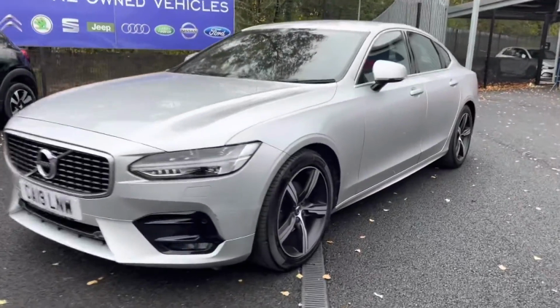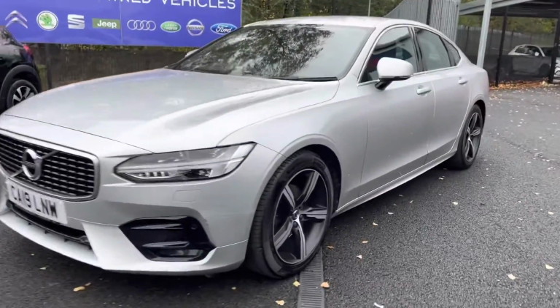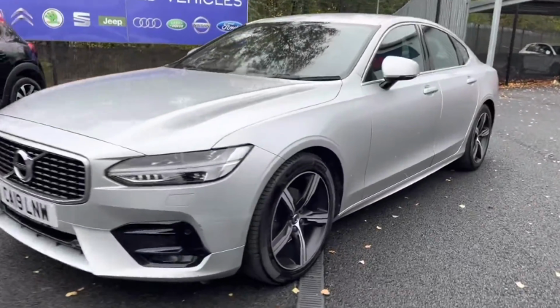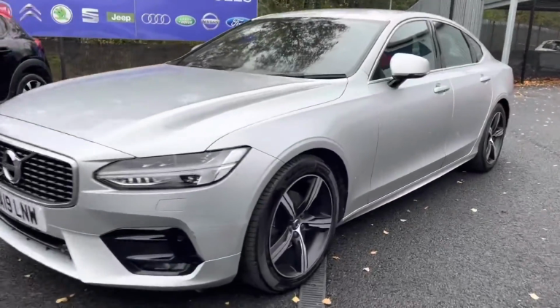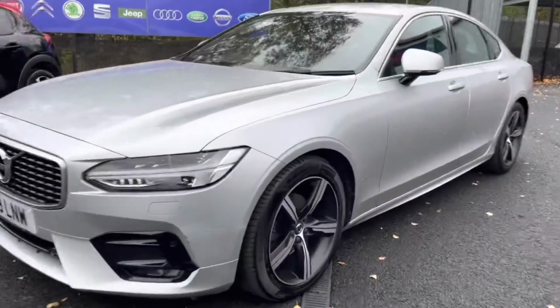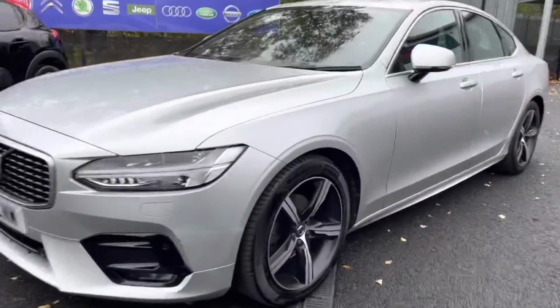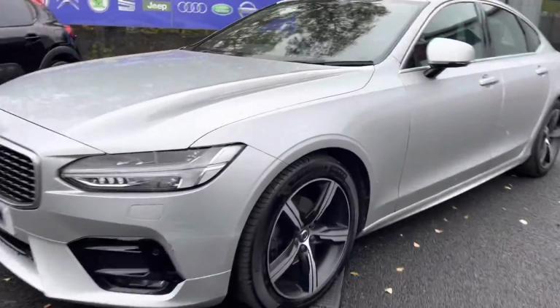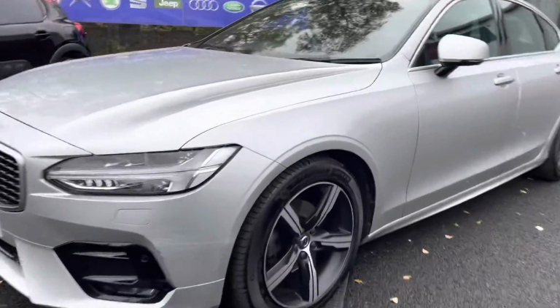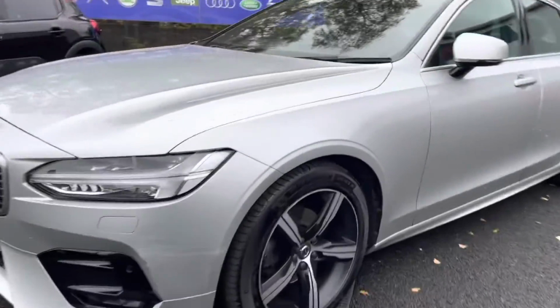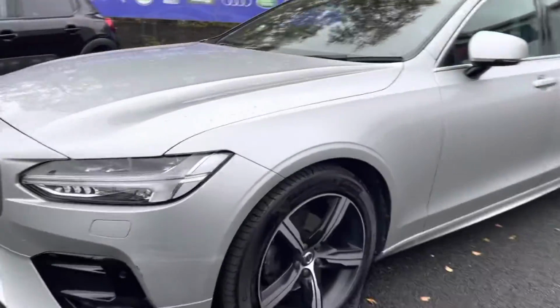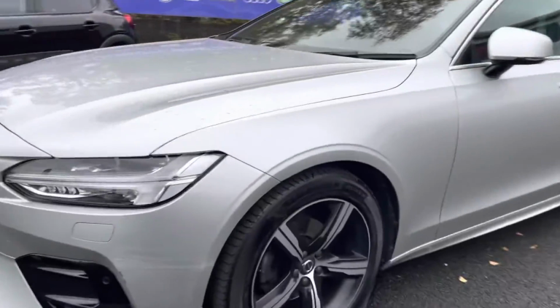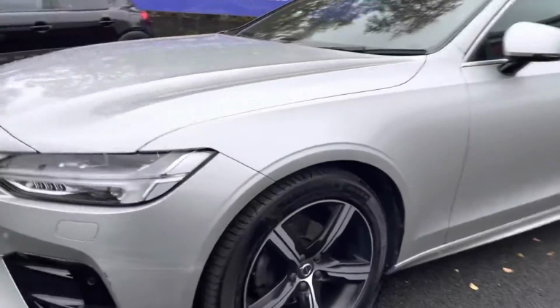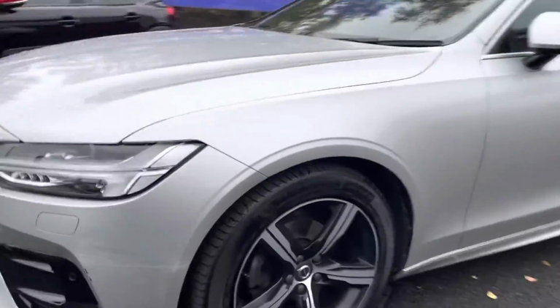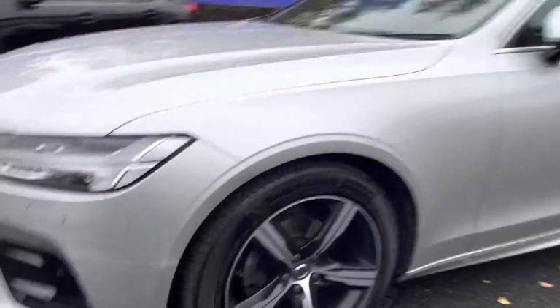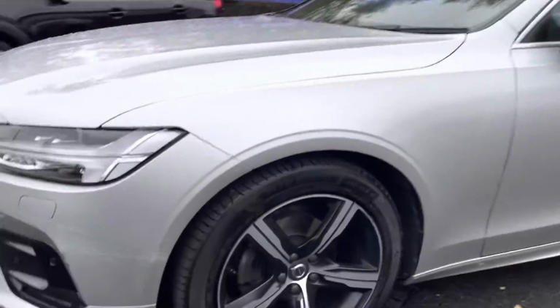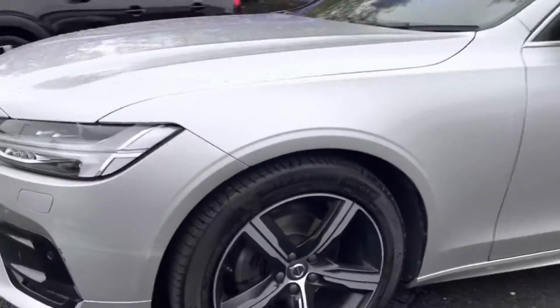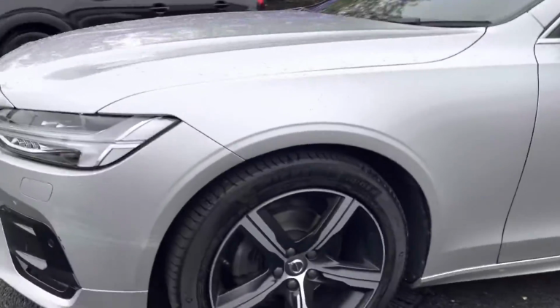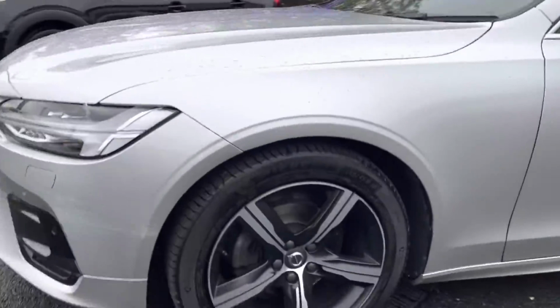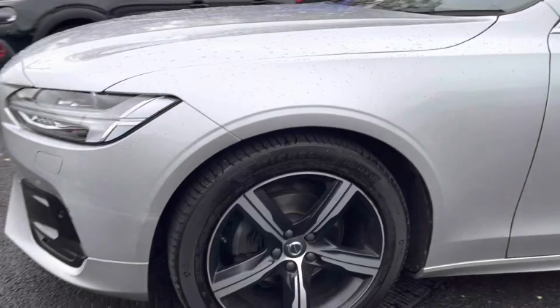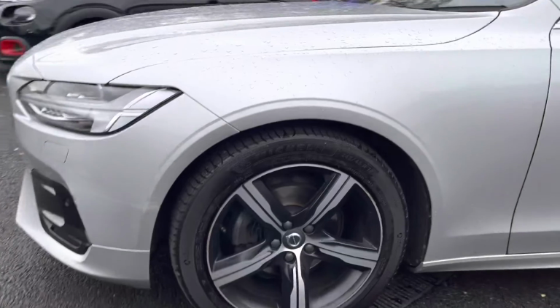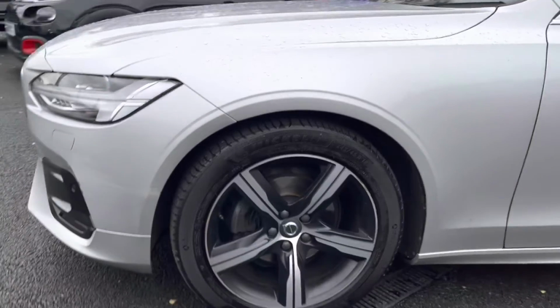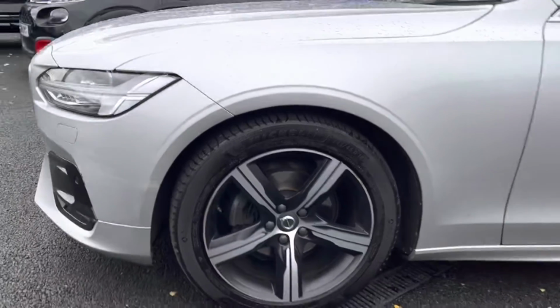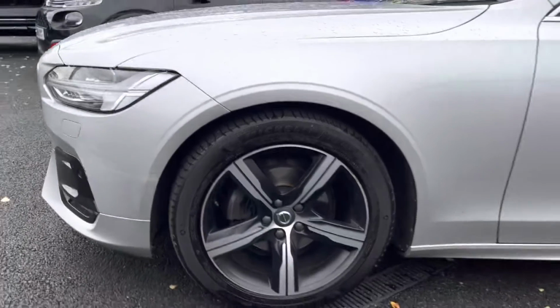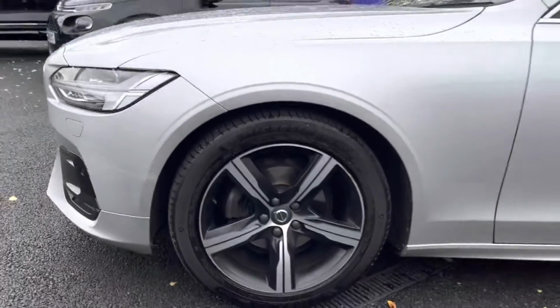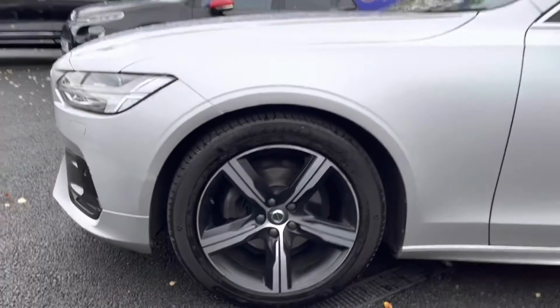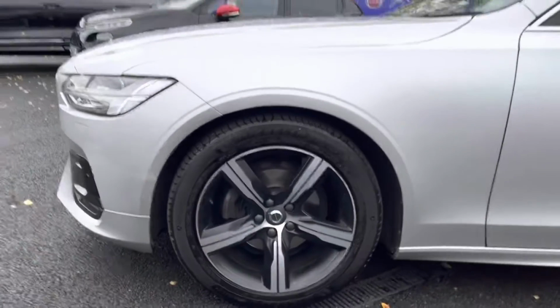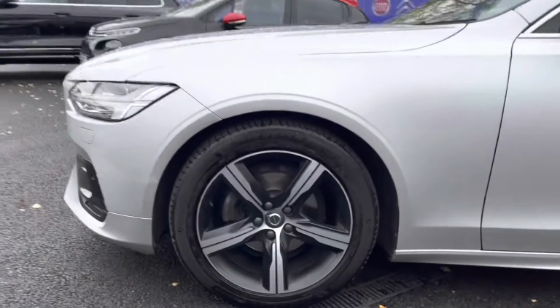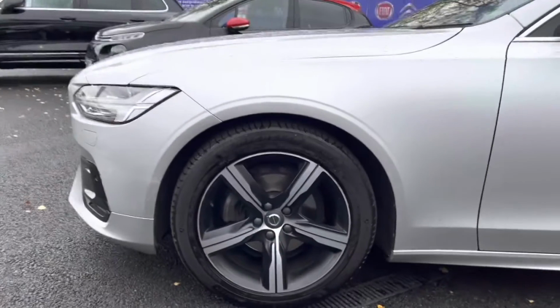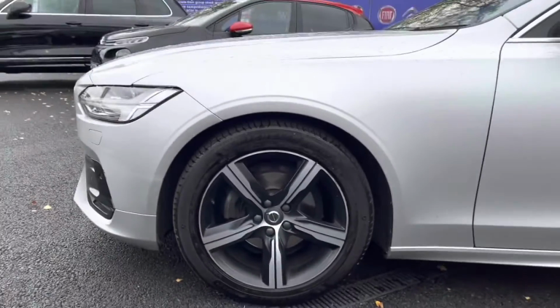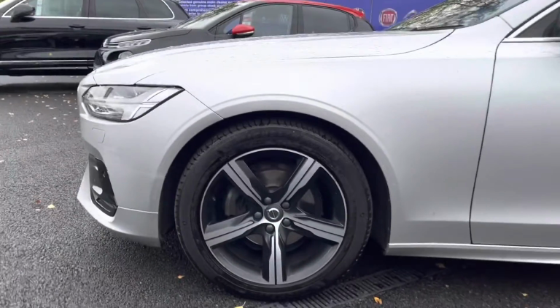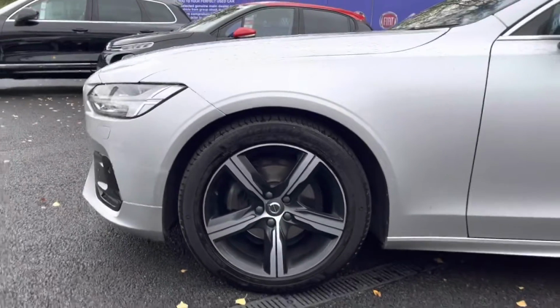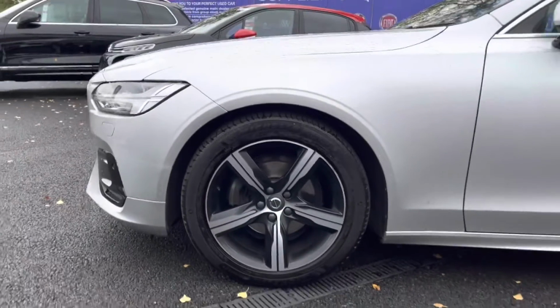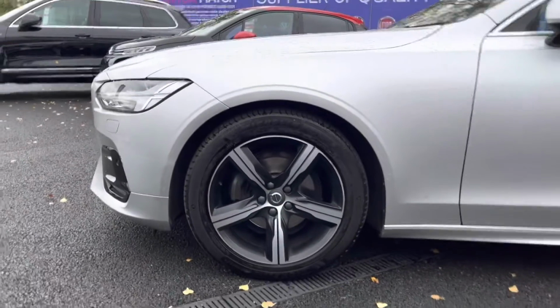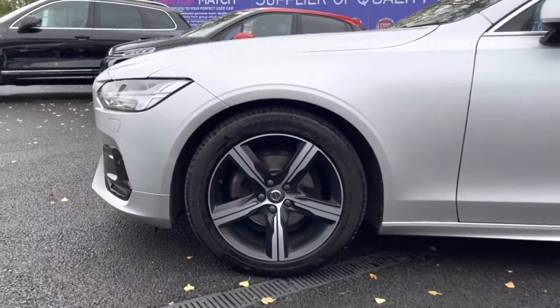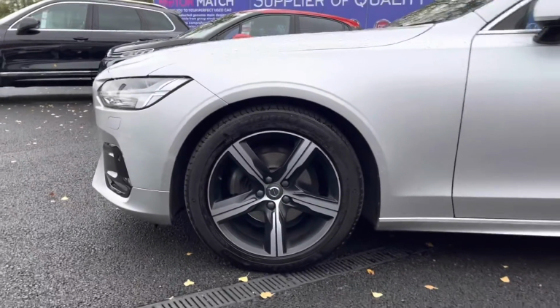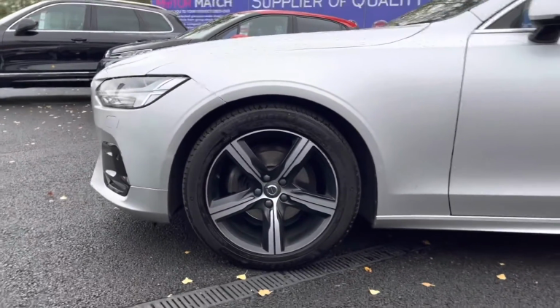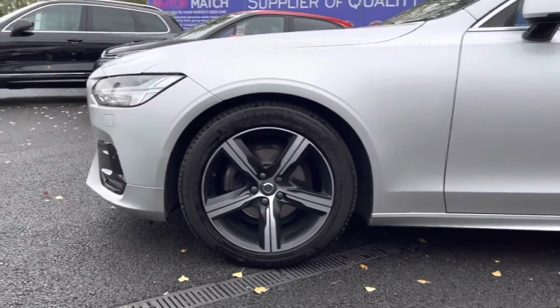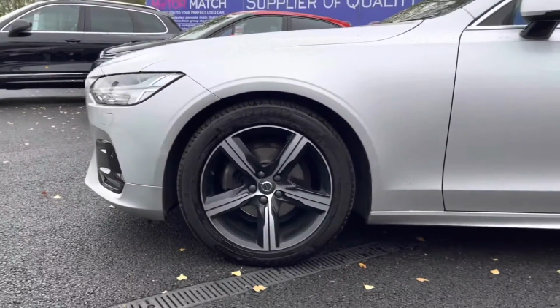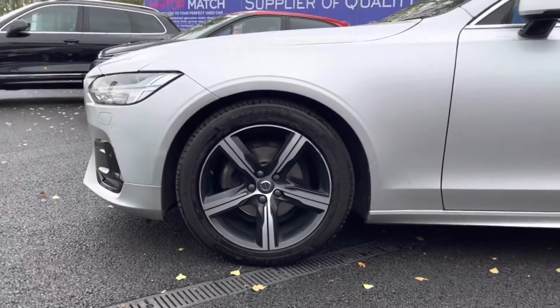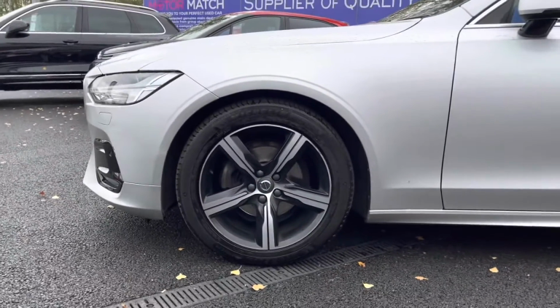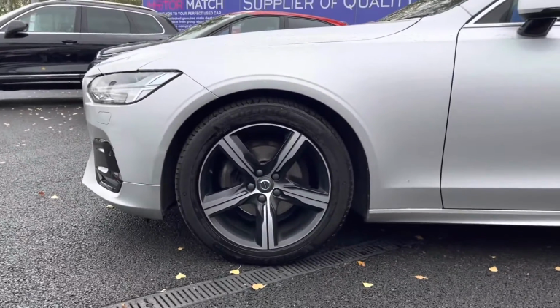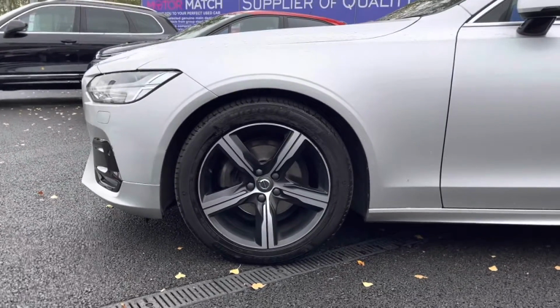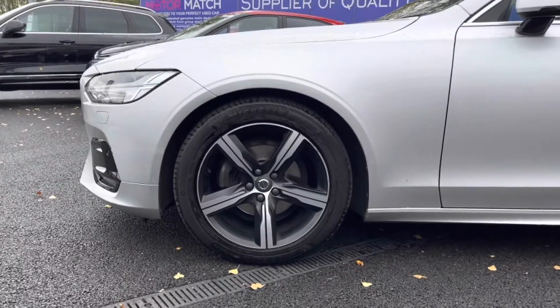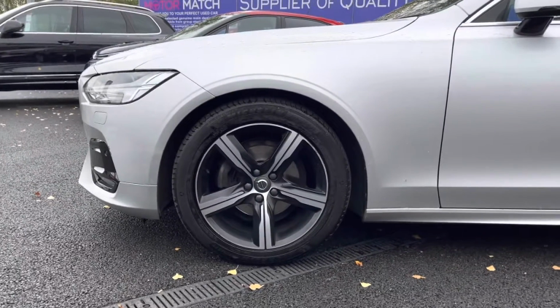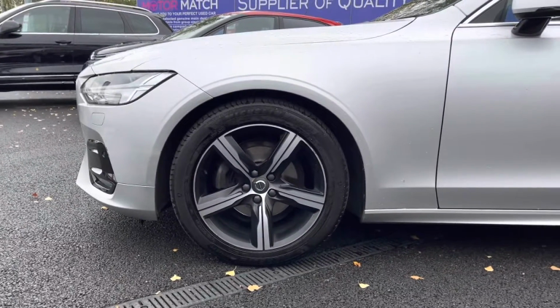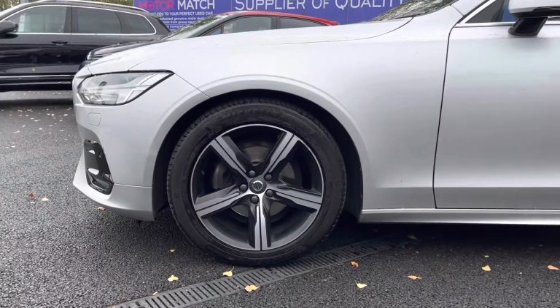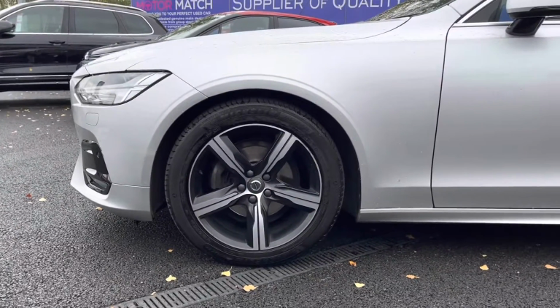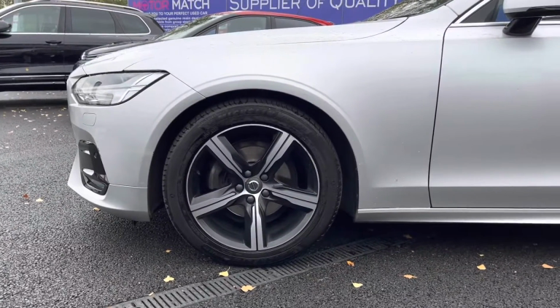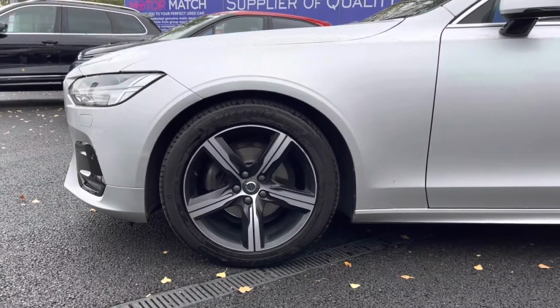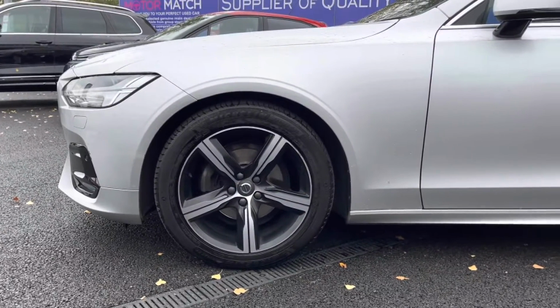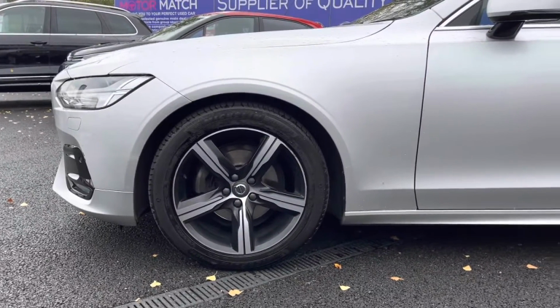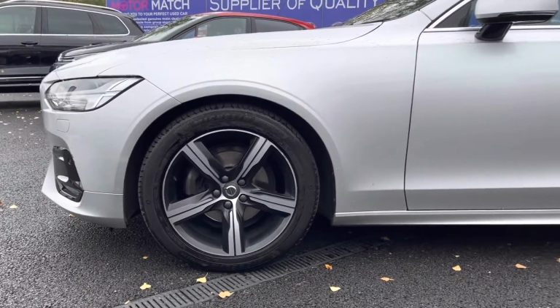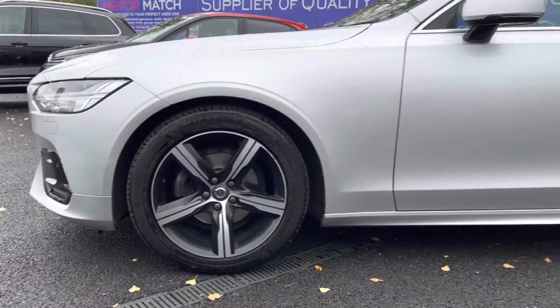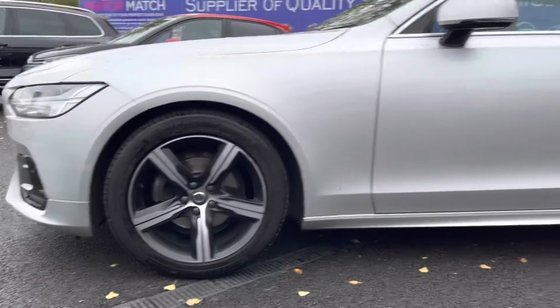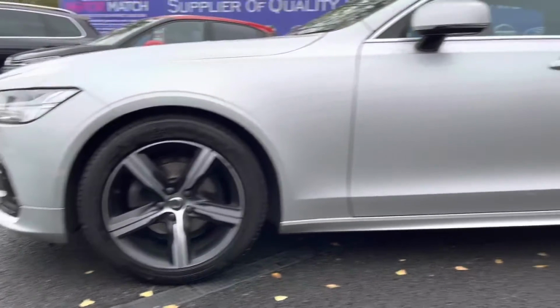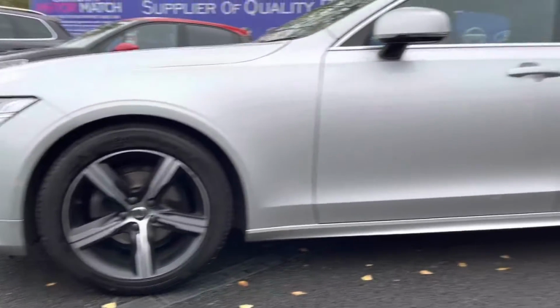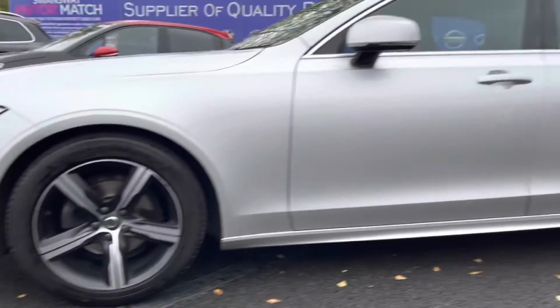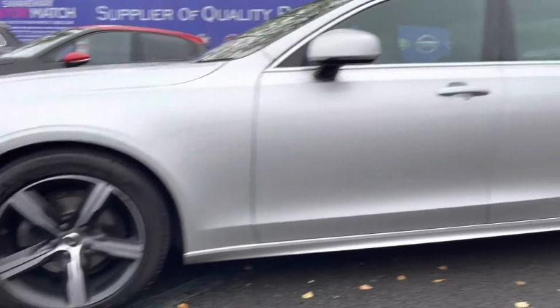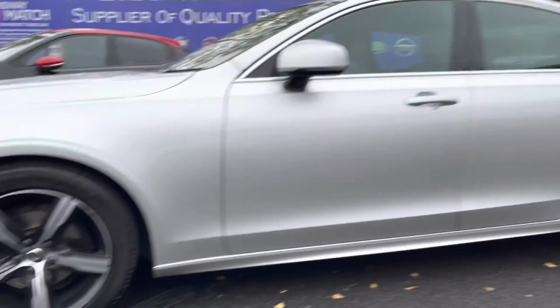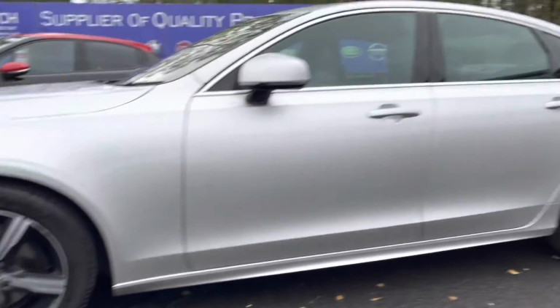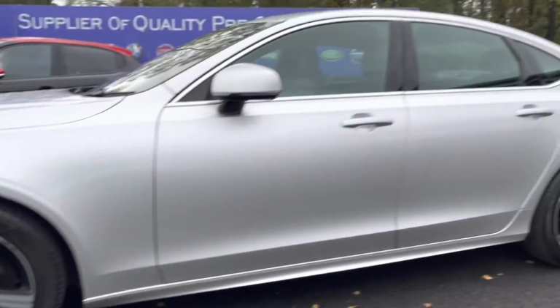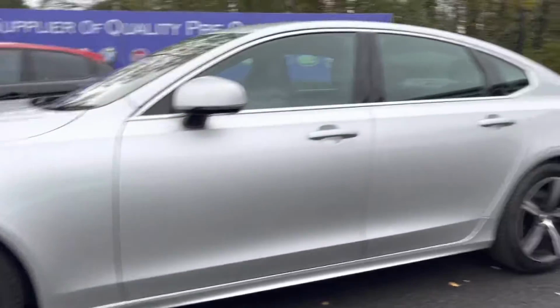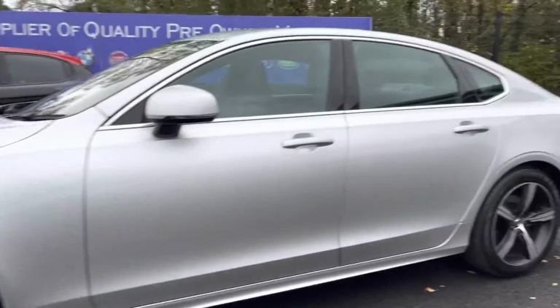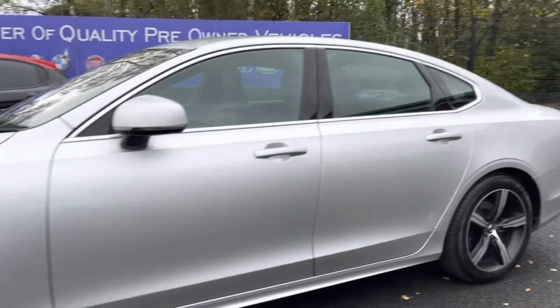First we're going to take a look at your stunning 18-inch 5-spoke designed alloy wheels that really complement the white exterior very nicely.